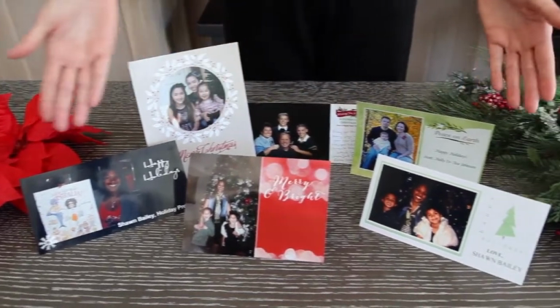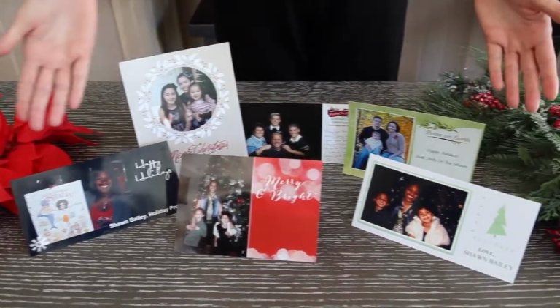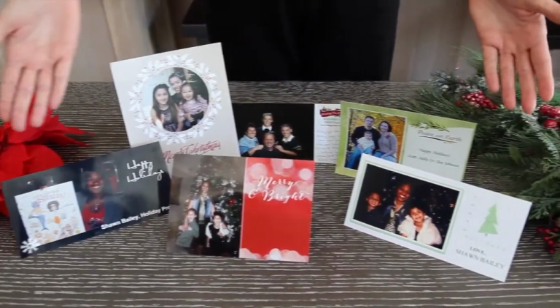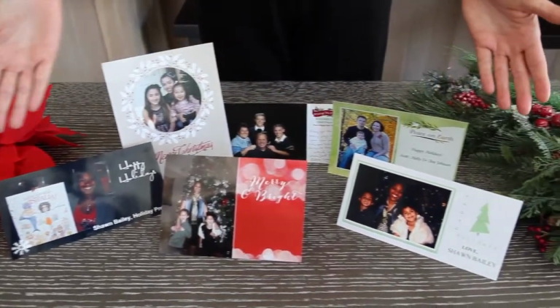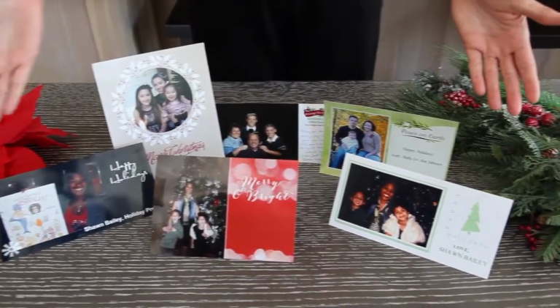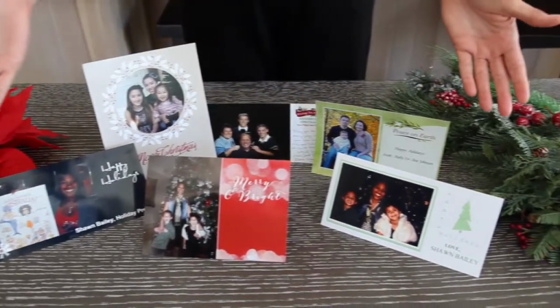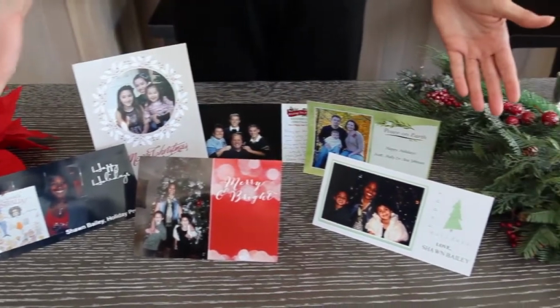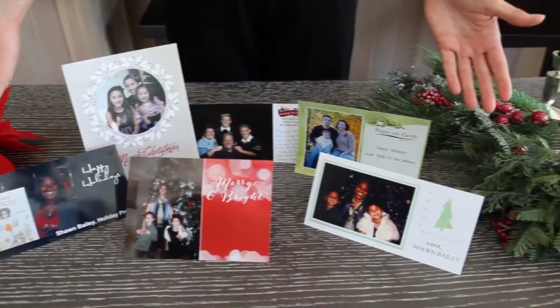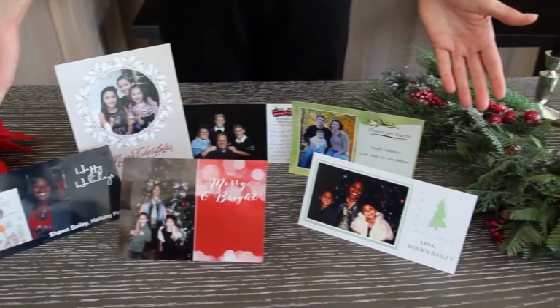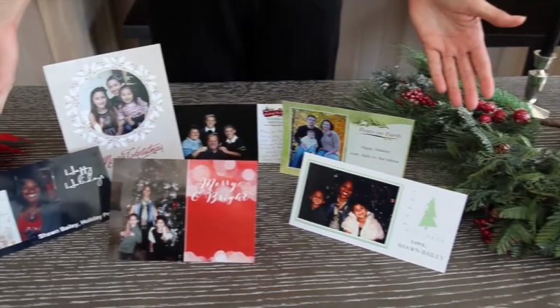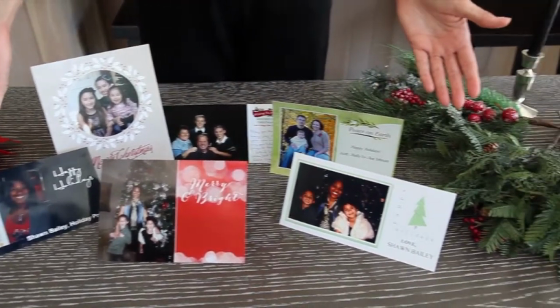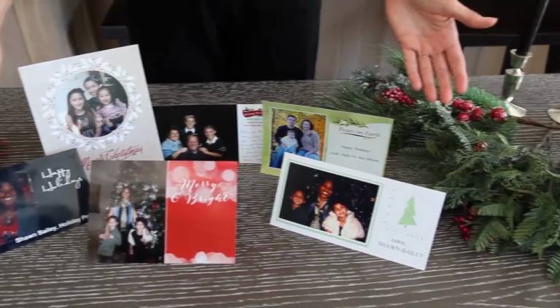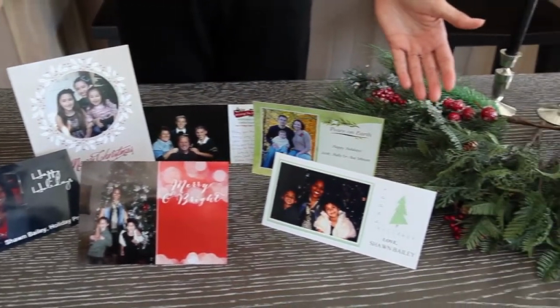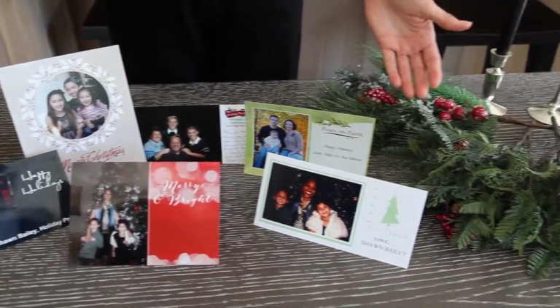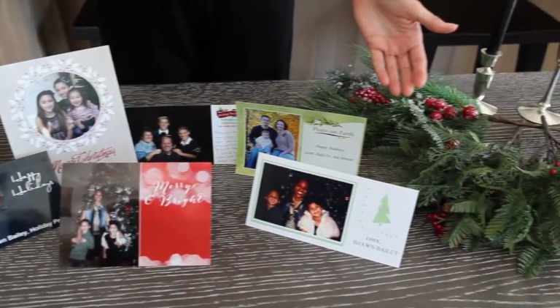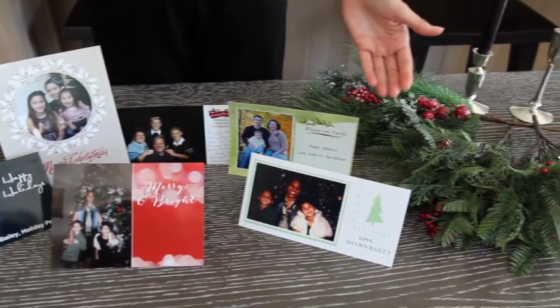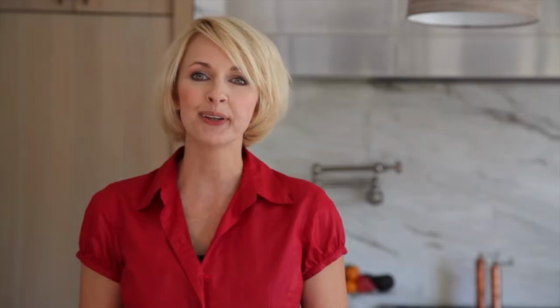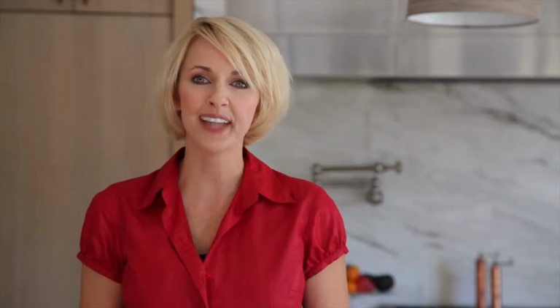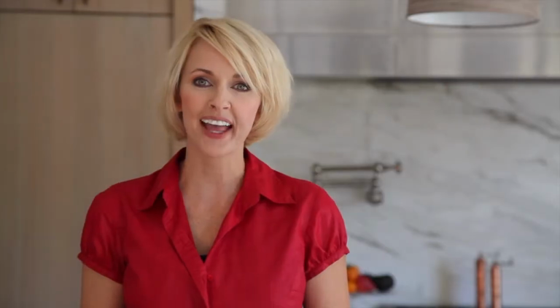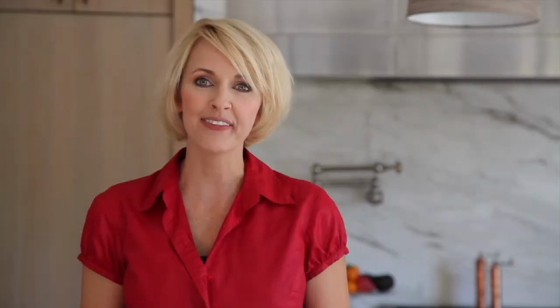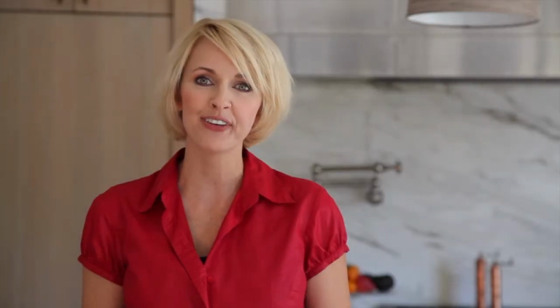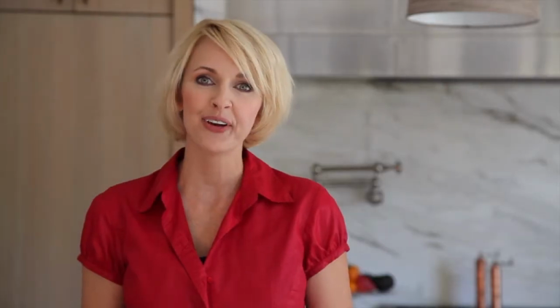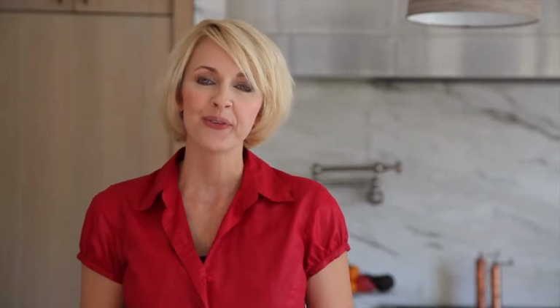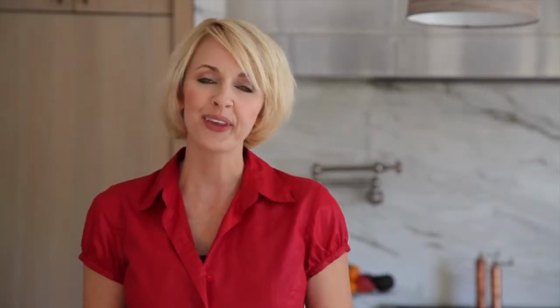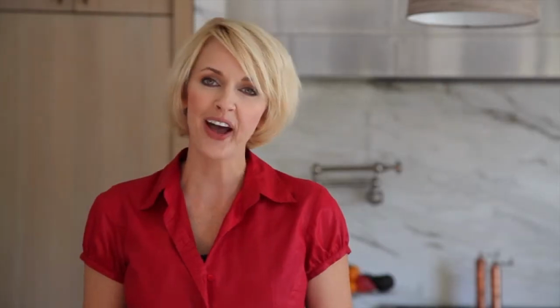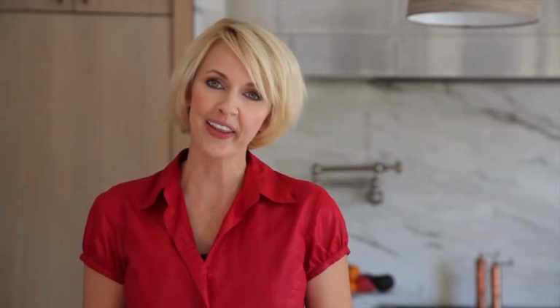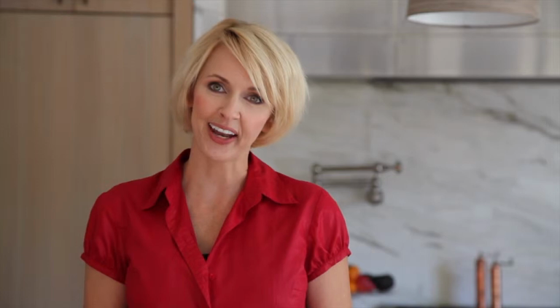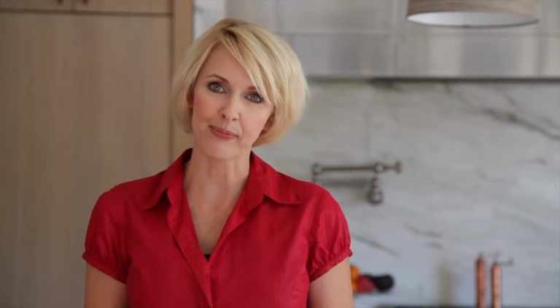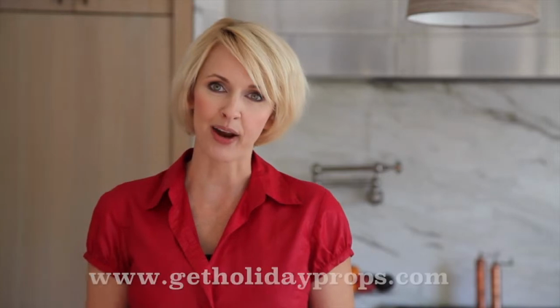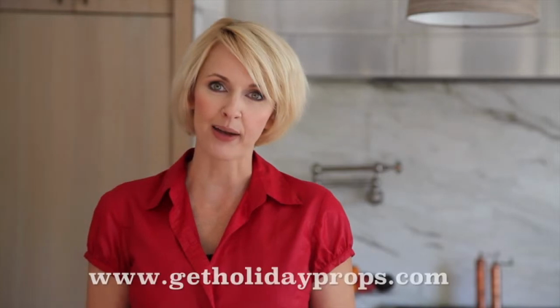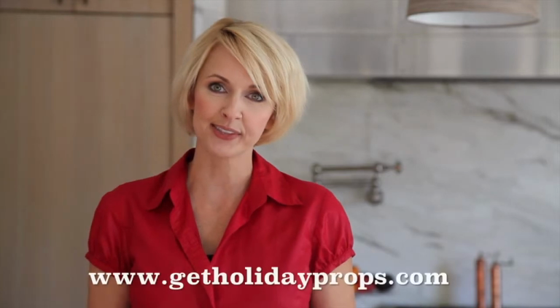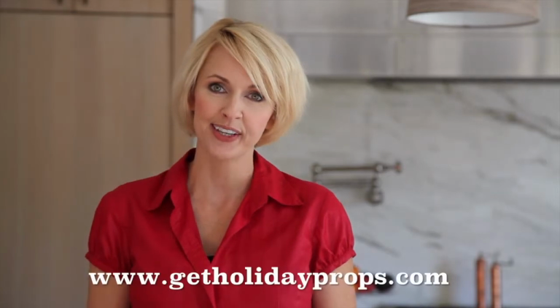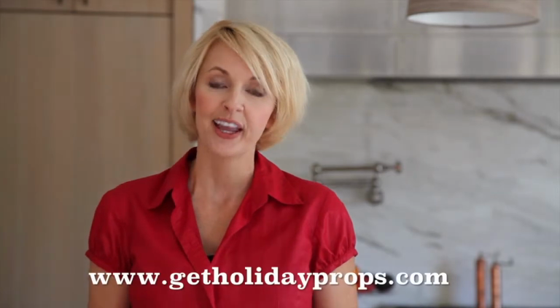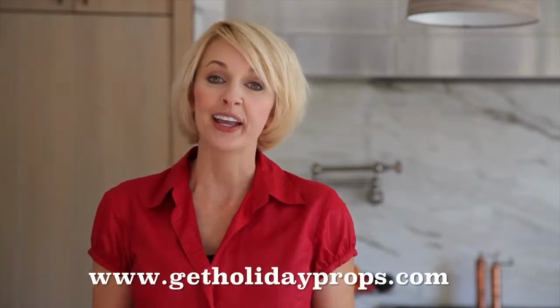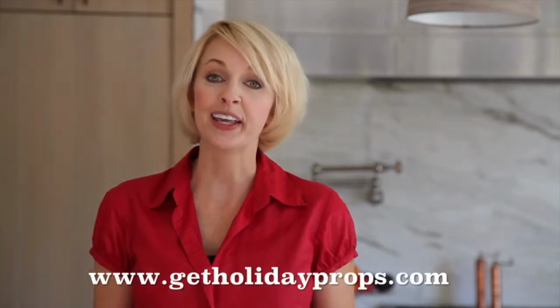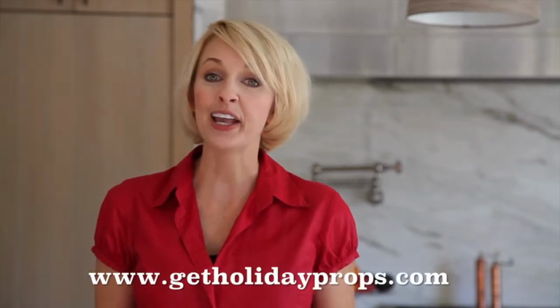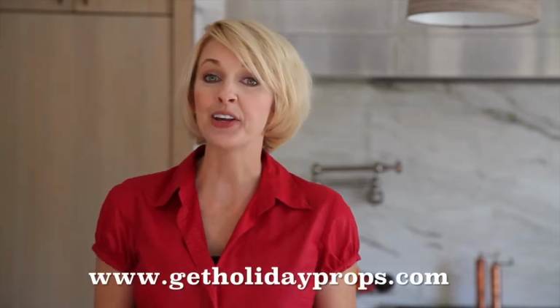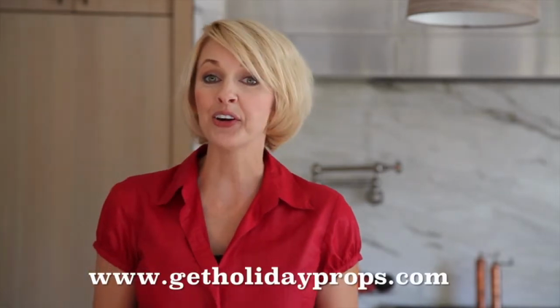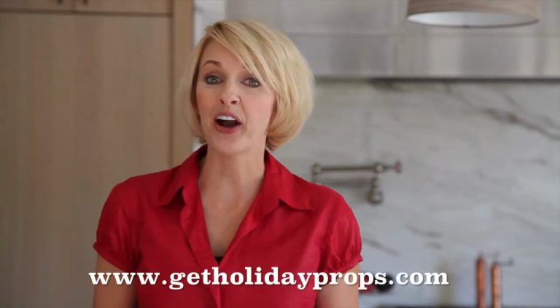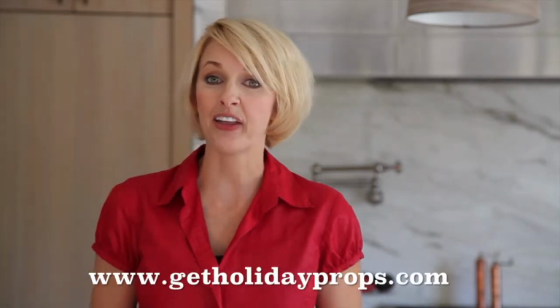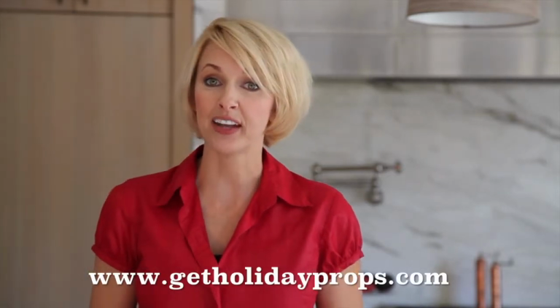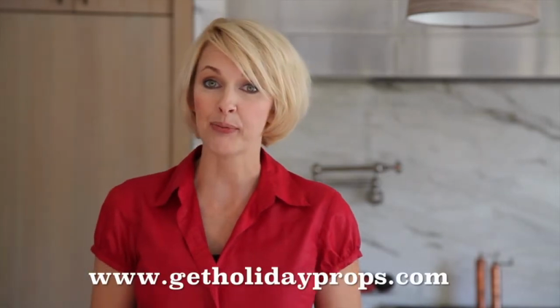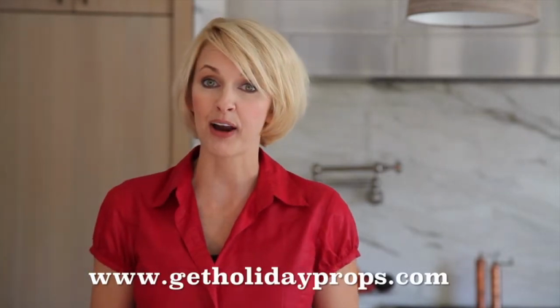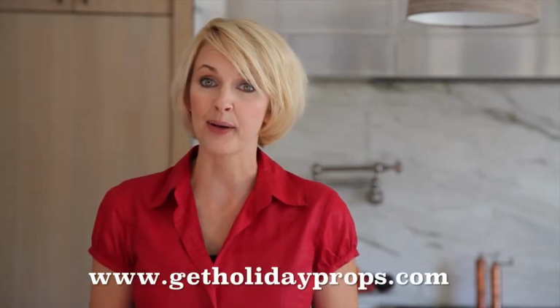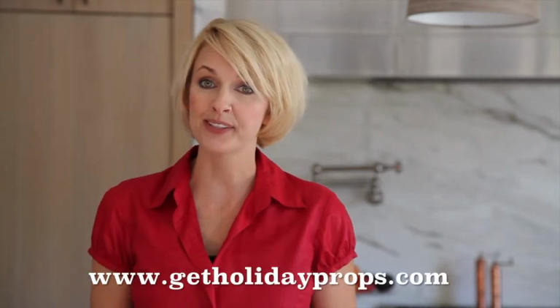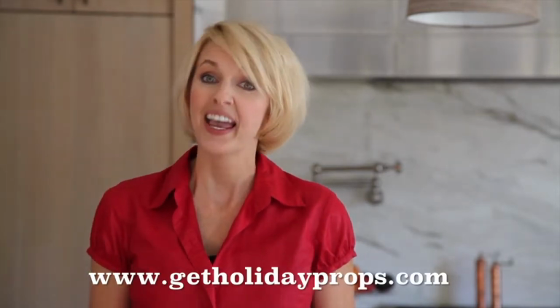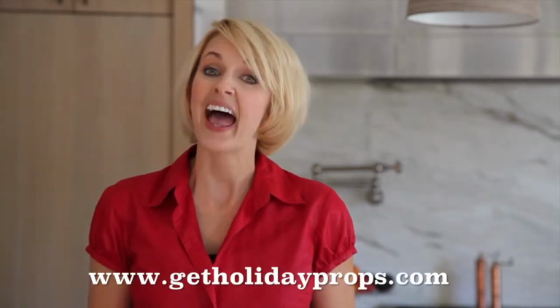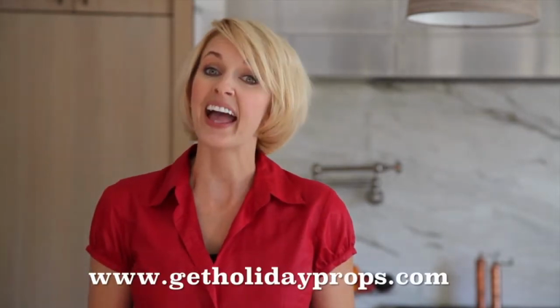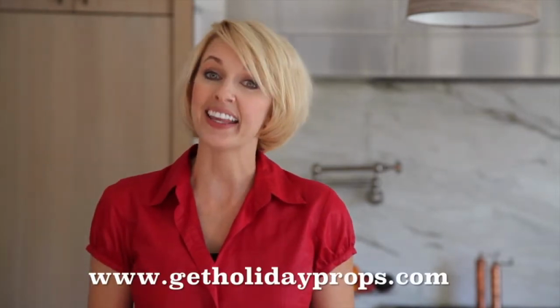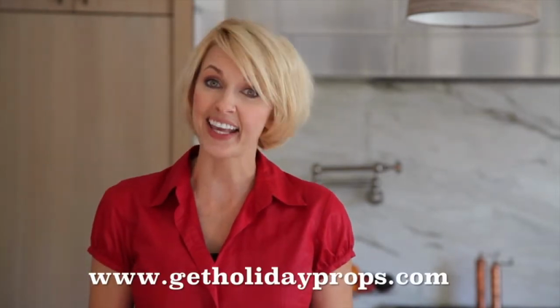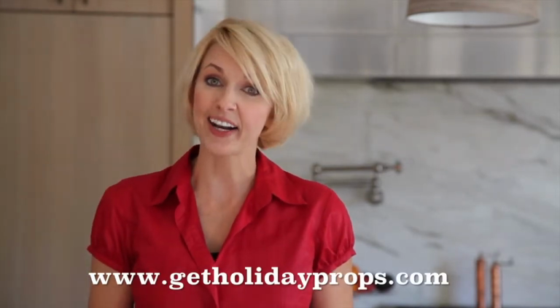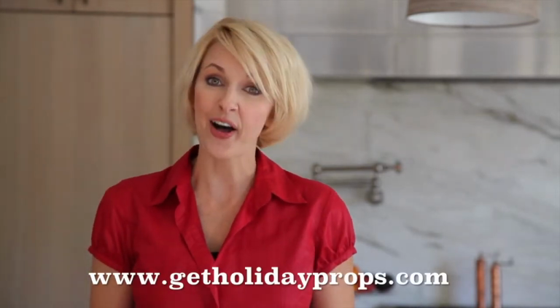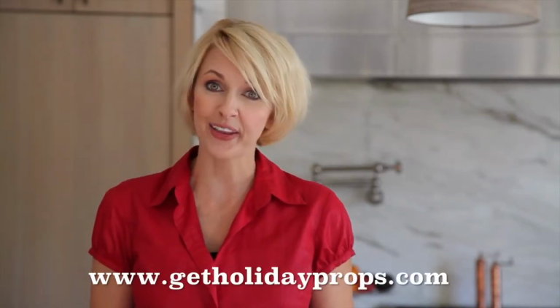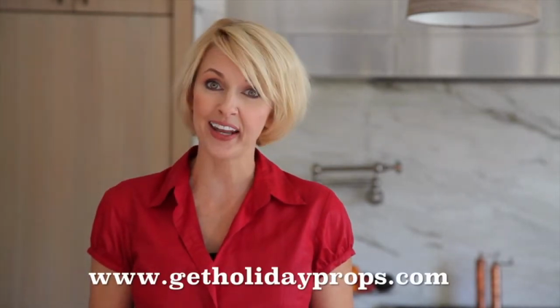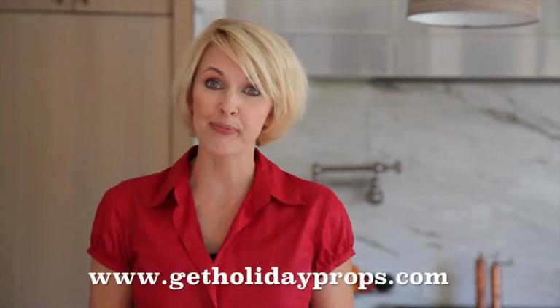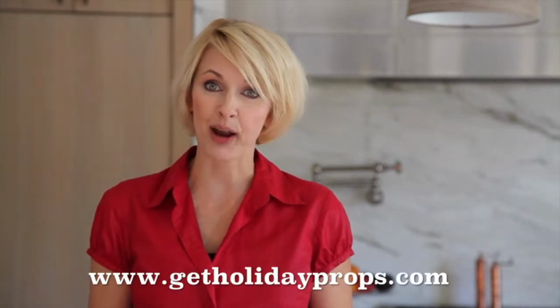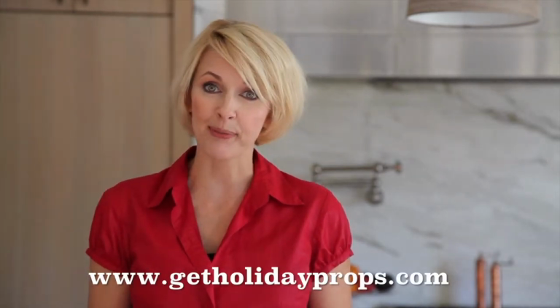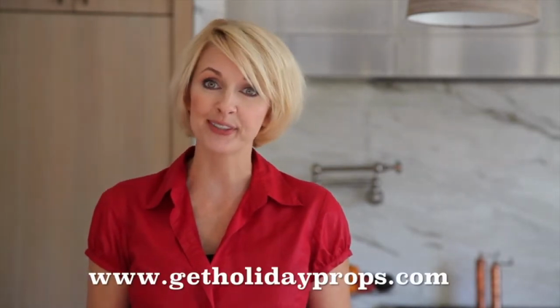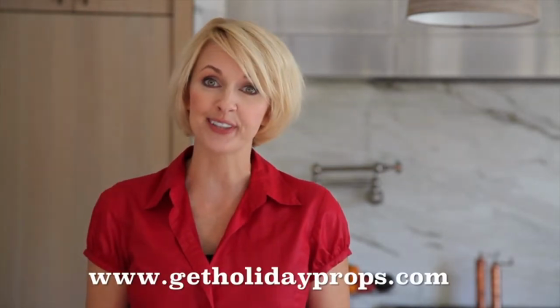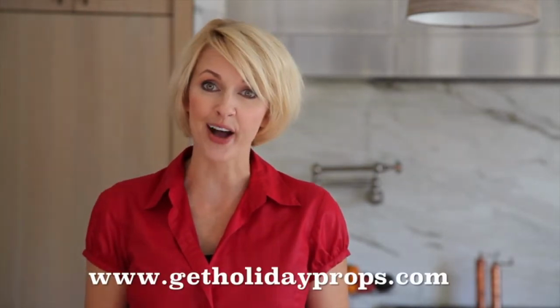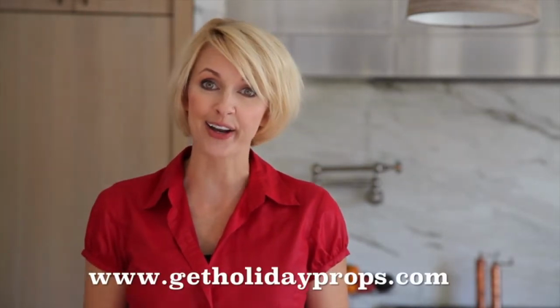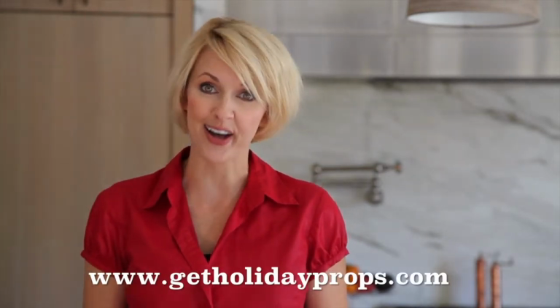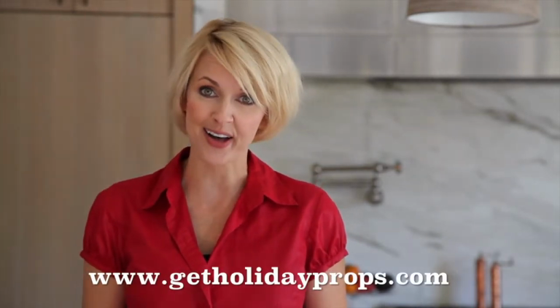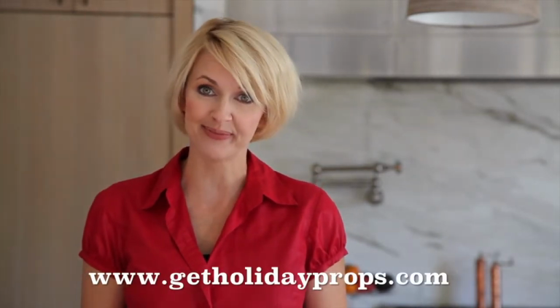Prop up your holidays. Prop up your life with Holiday Props. Get your holiday props at GetHolidayProps.com.